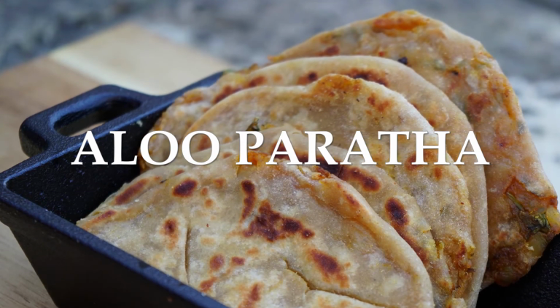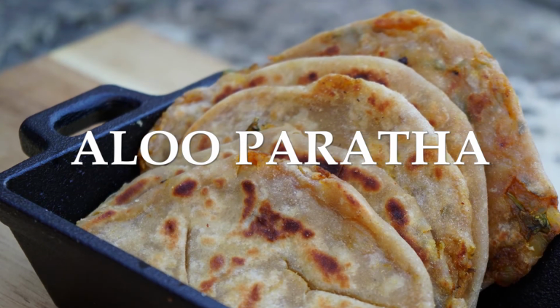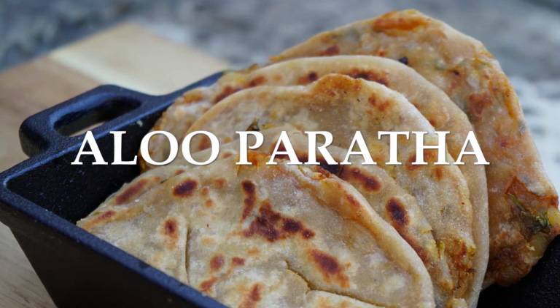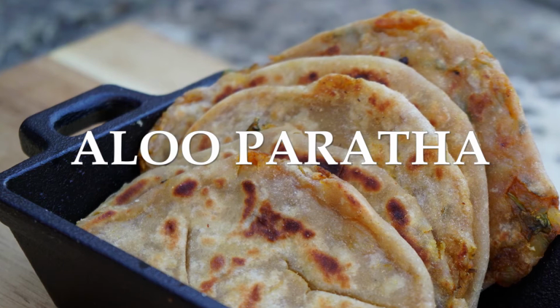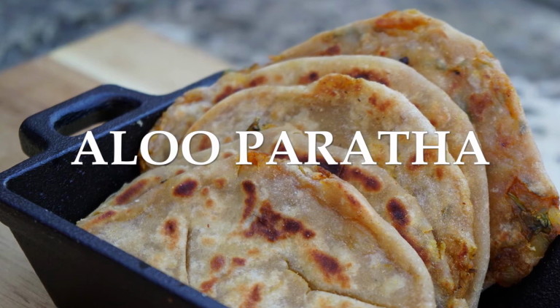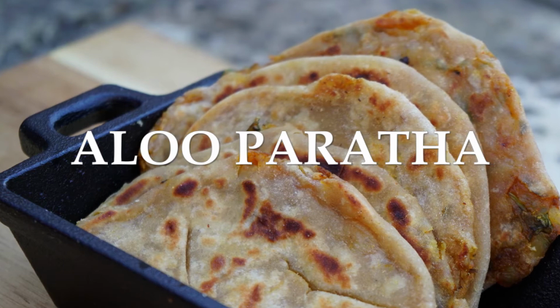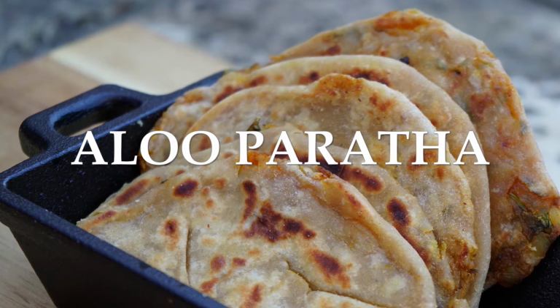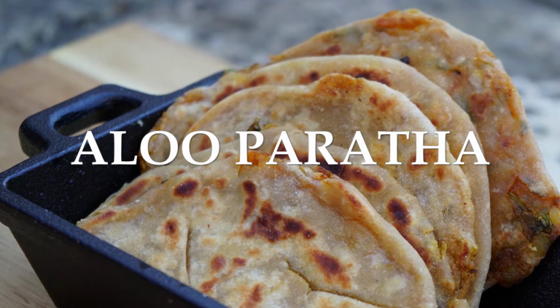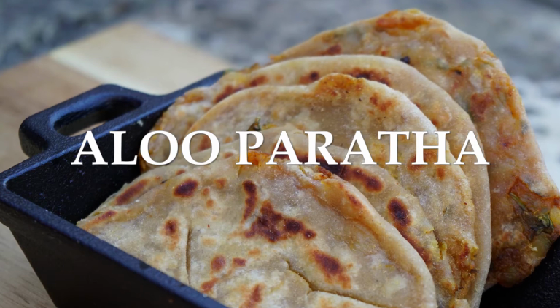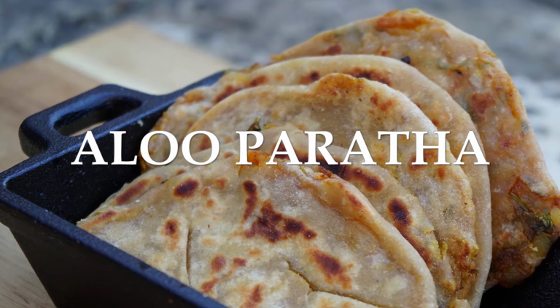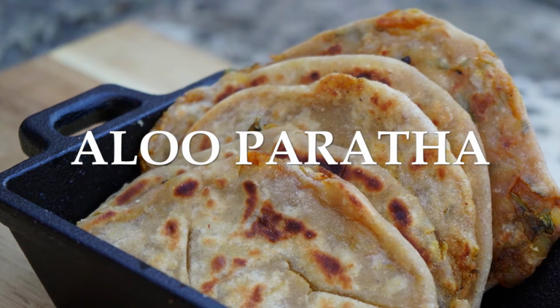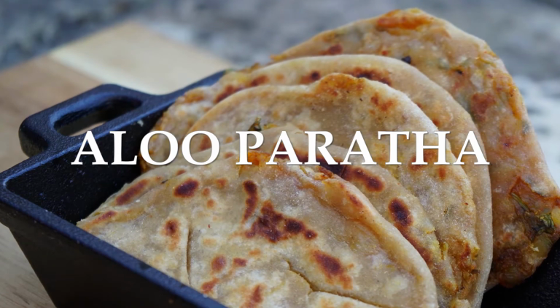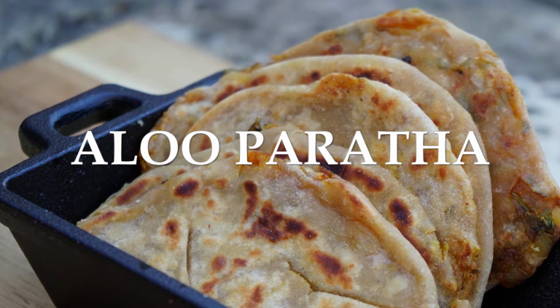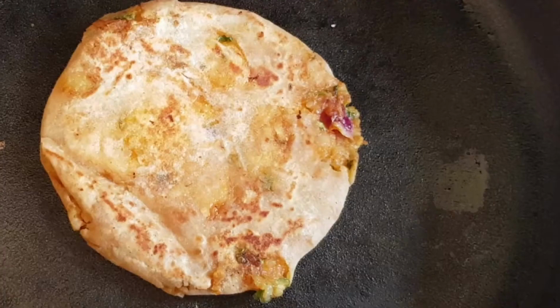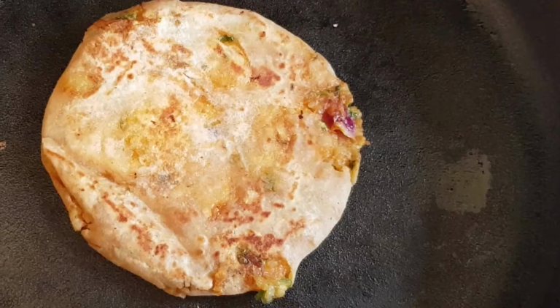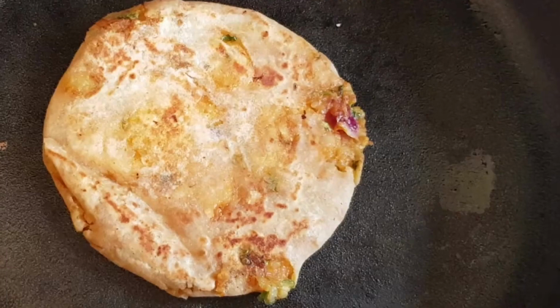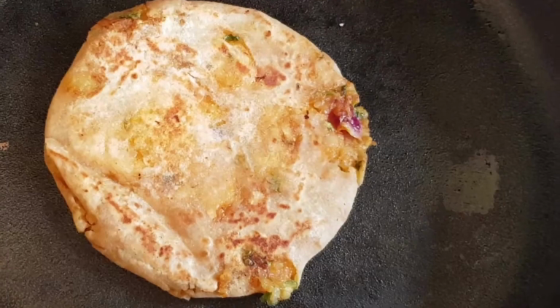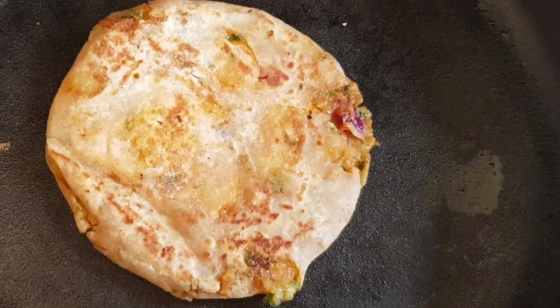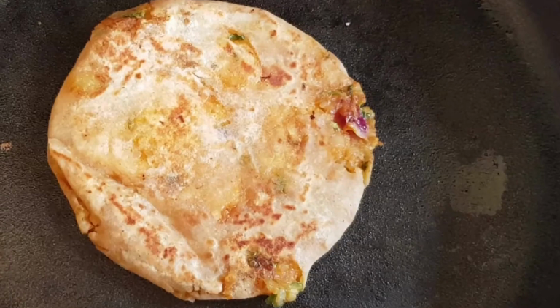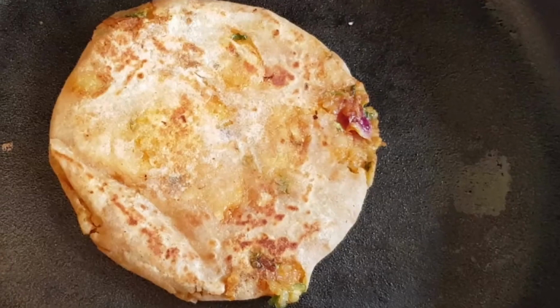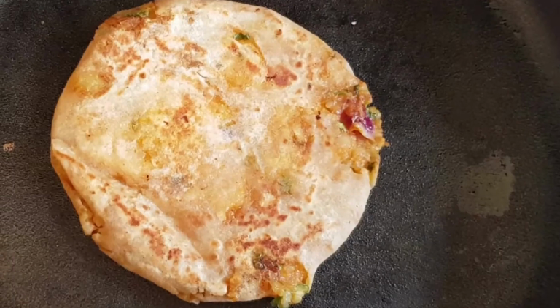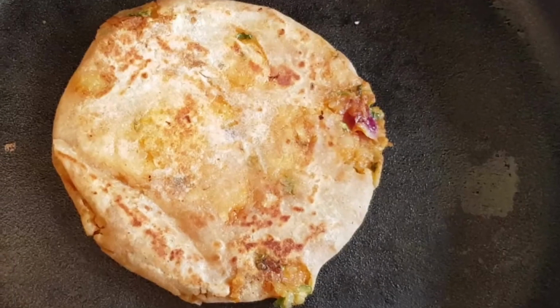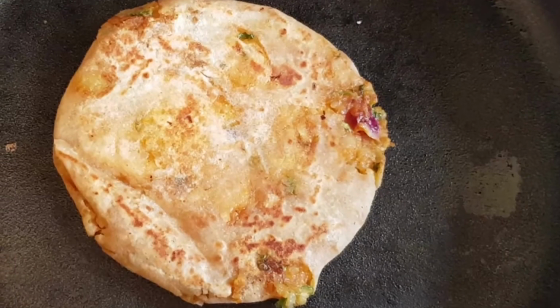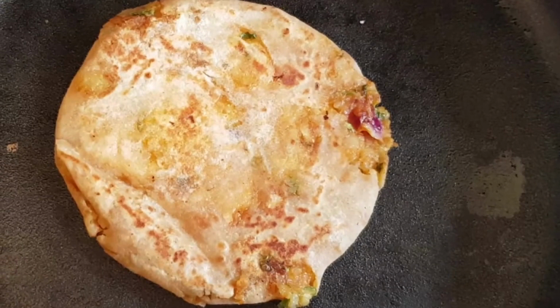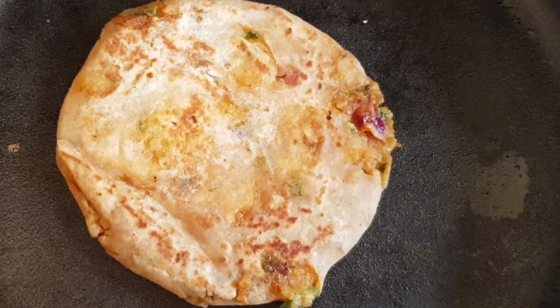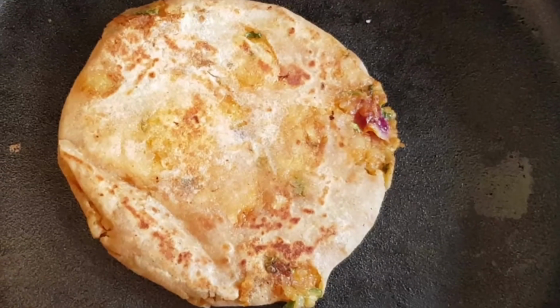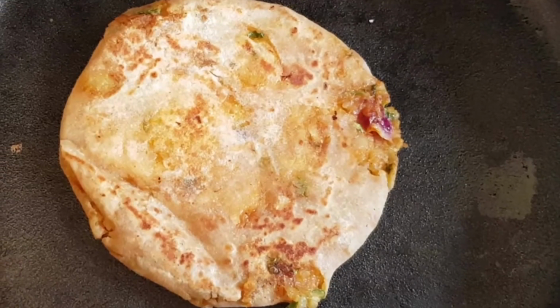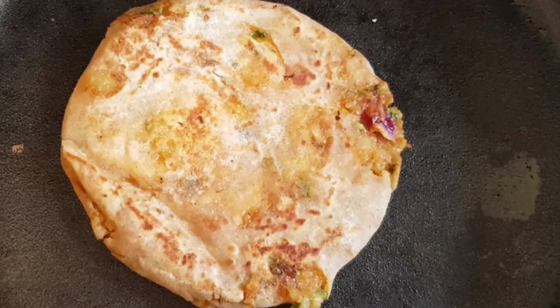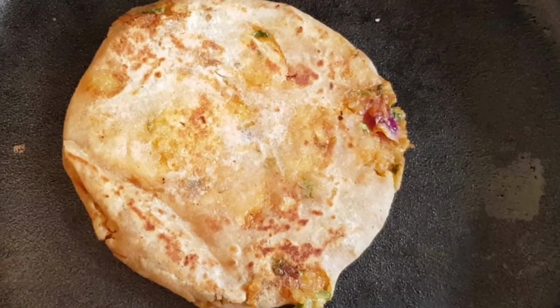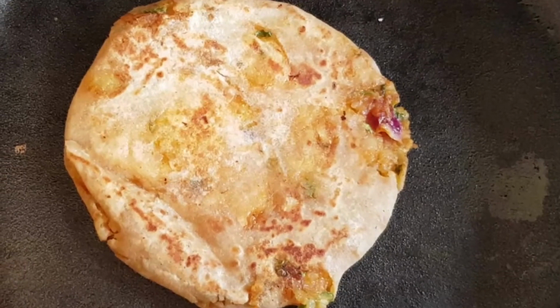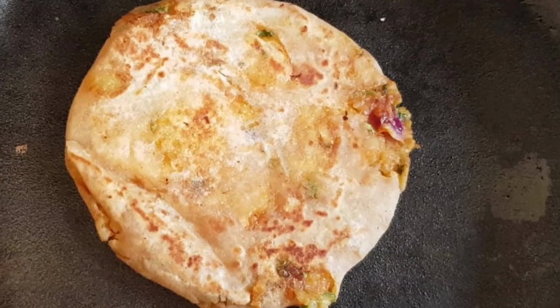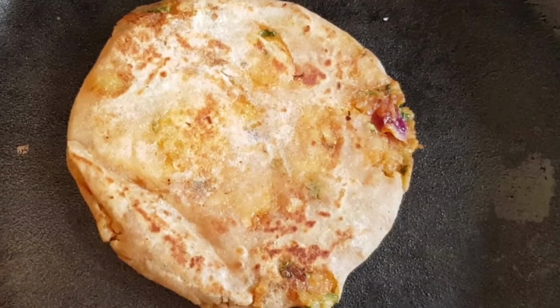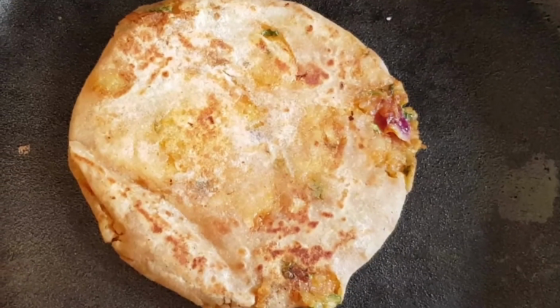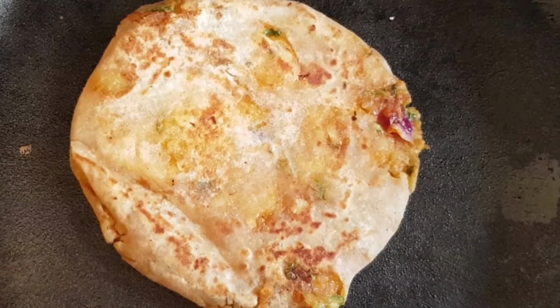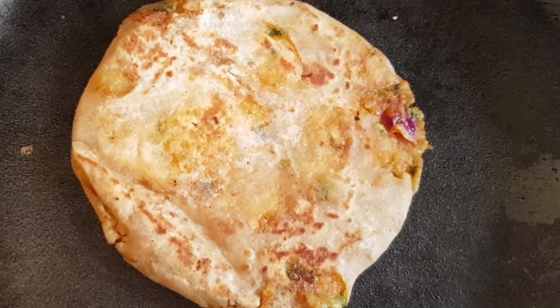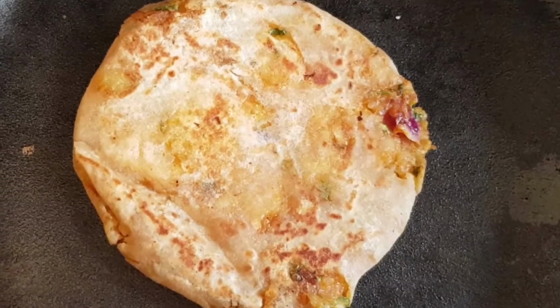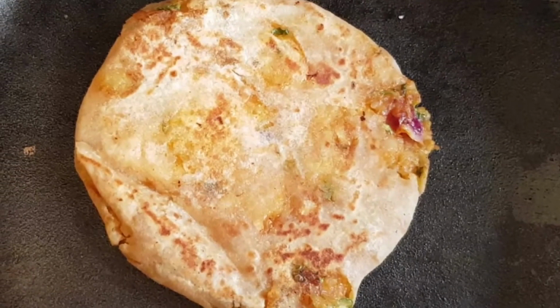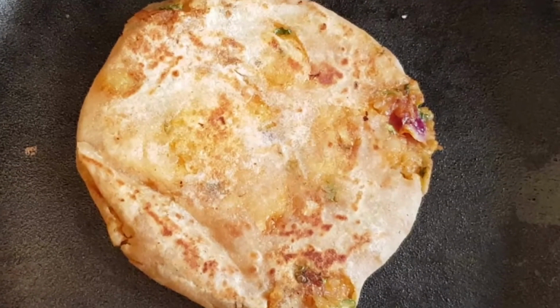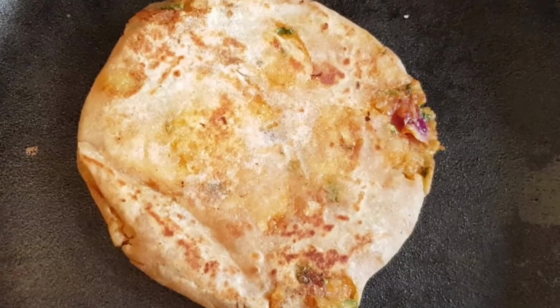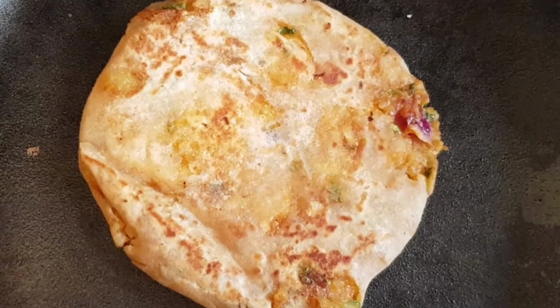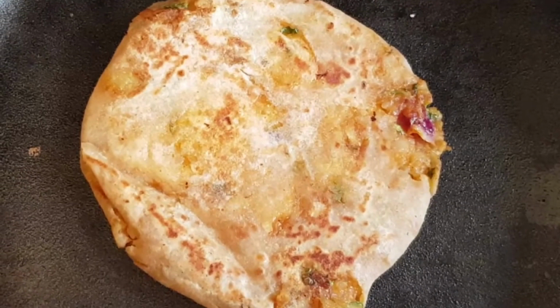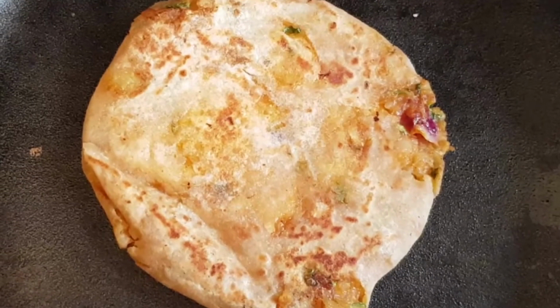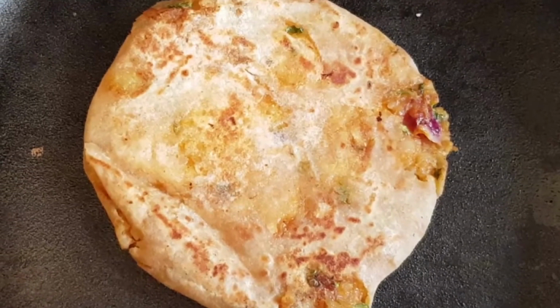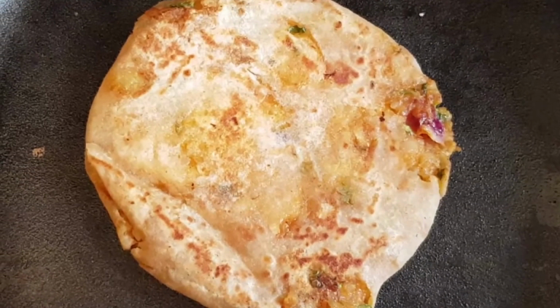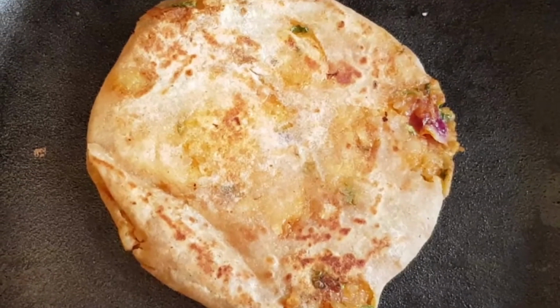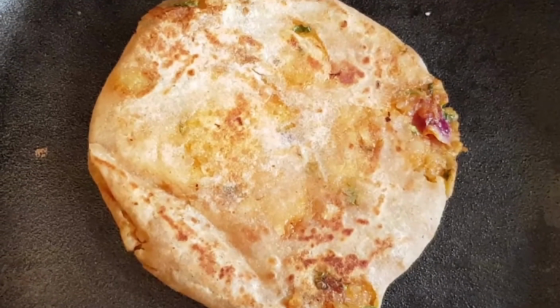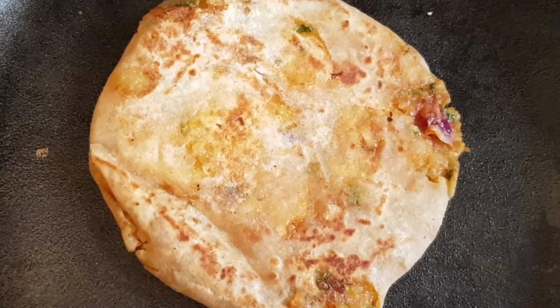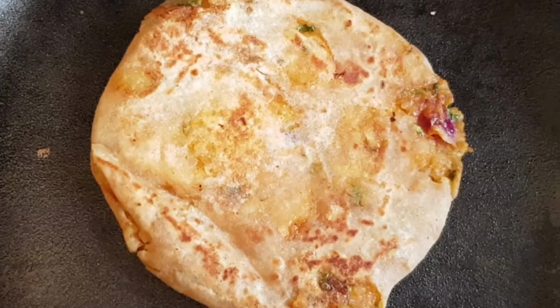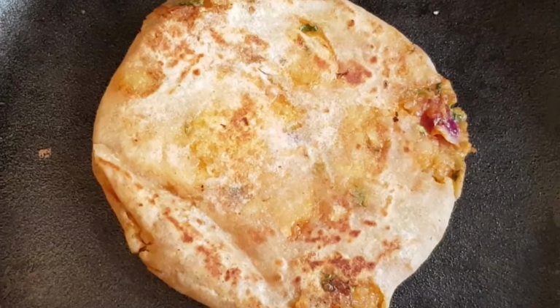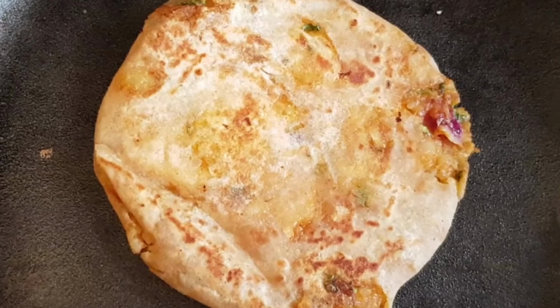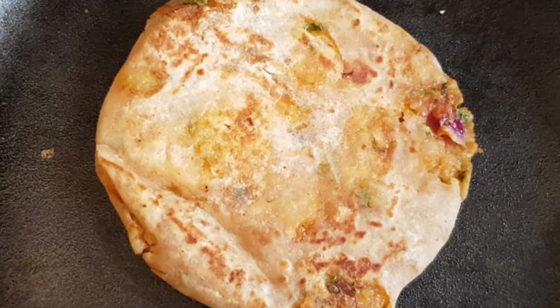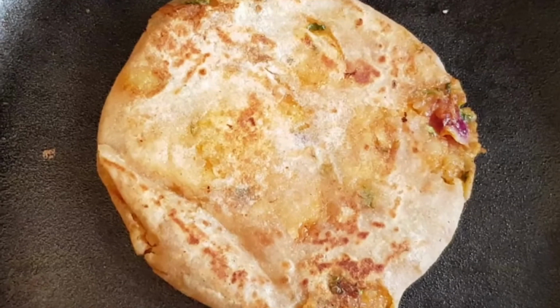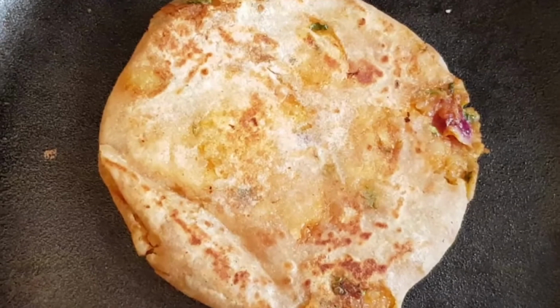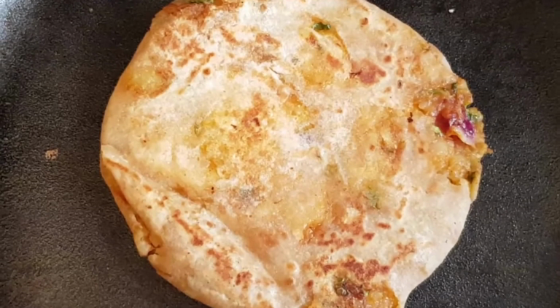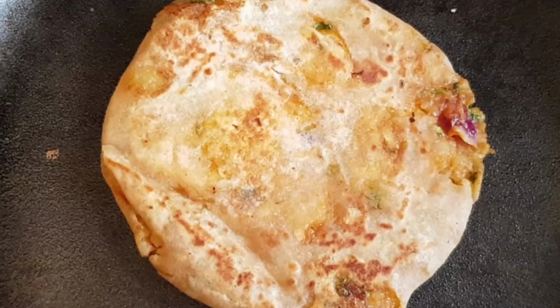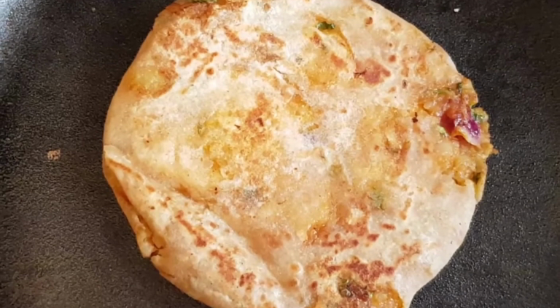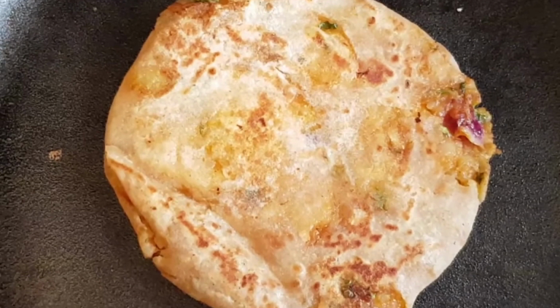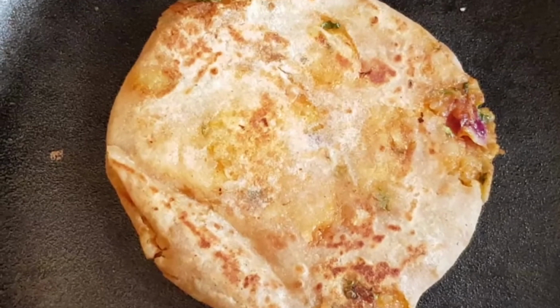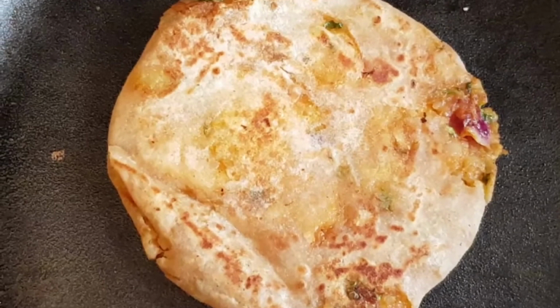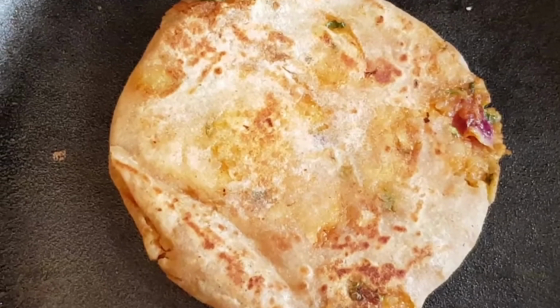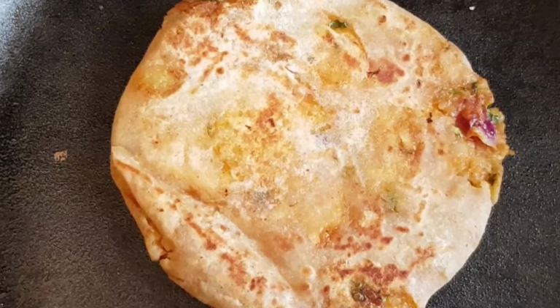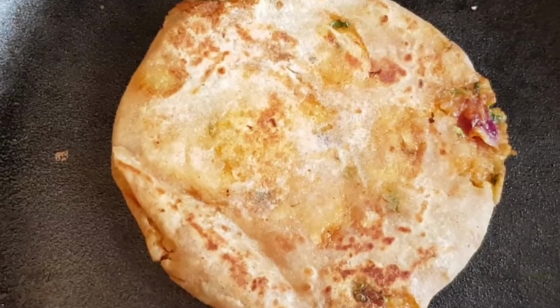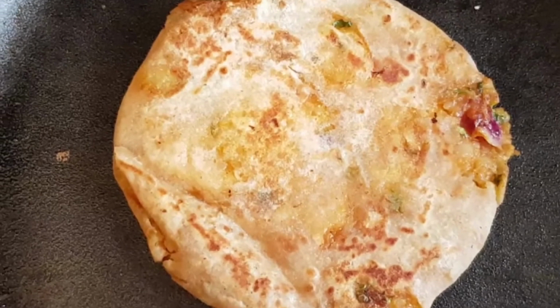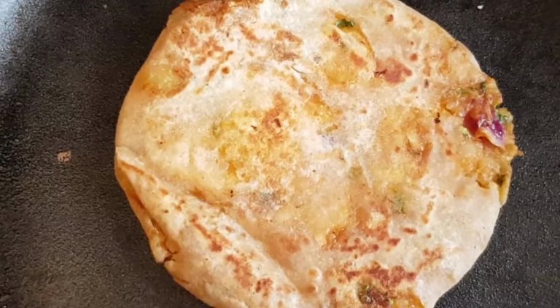Also, this is a two-in-one recipe. We will be showing you how to make aloo paratha and a mystery side dish.